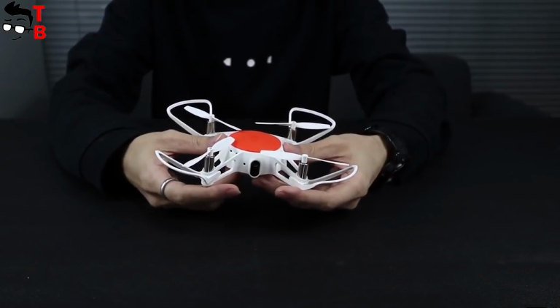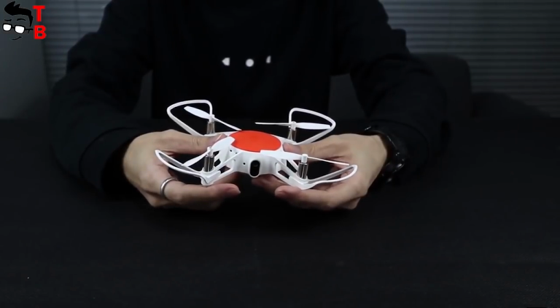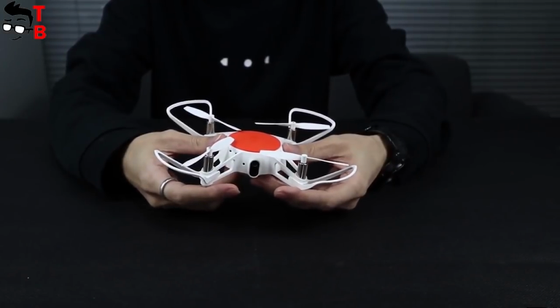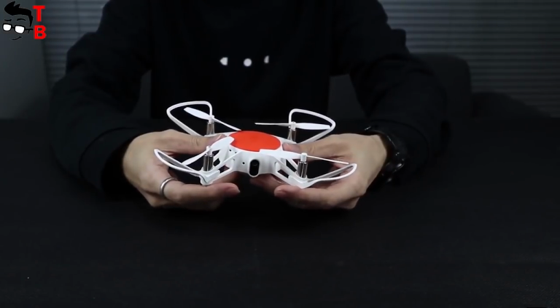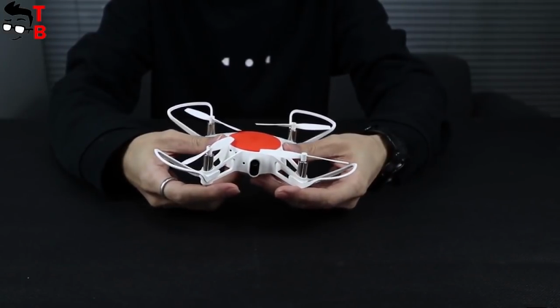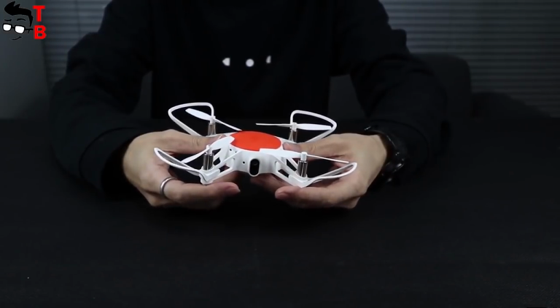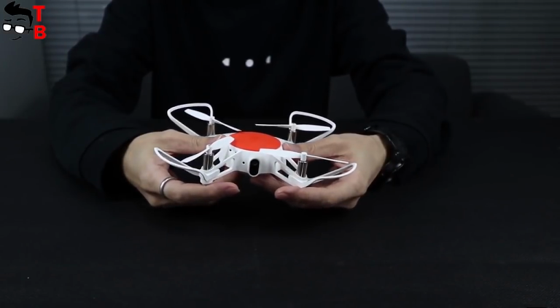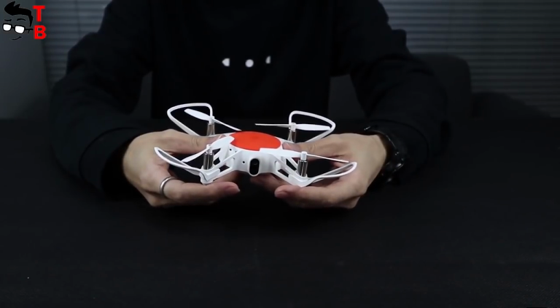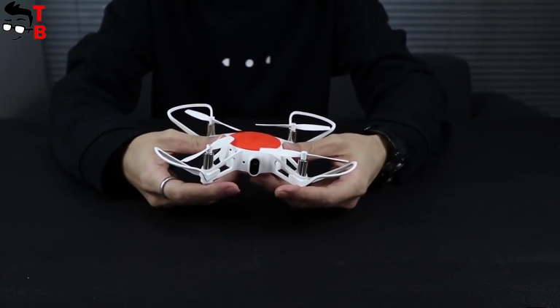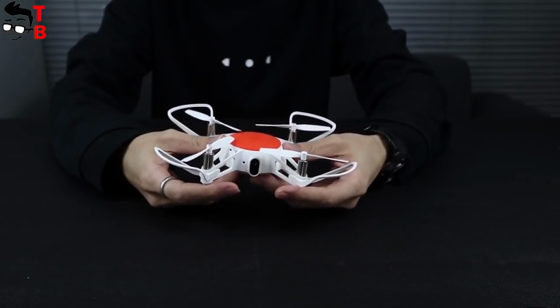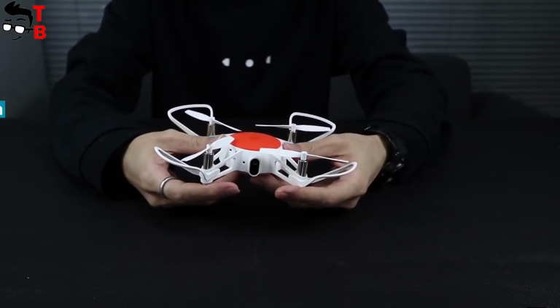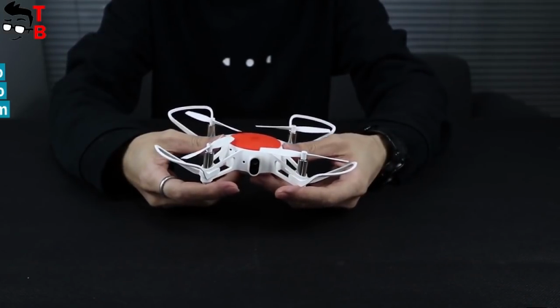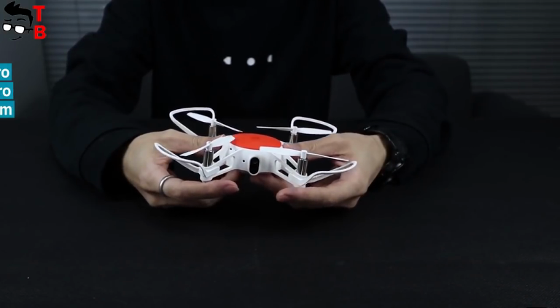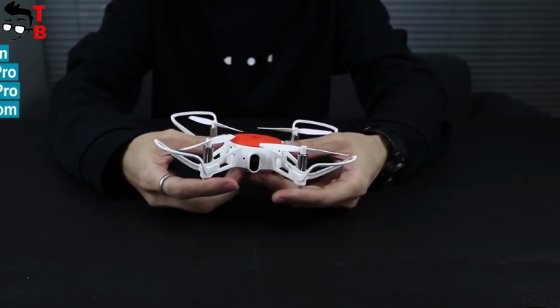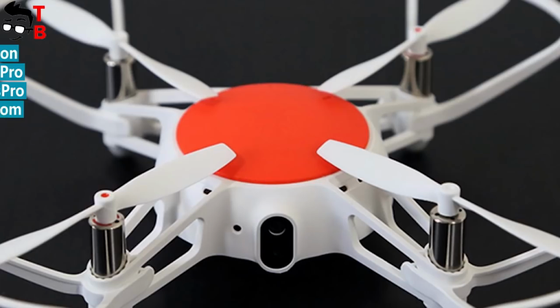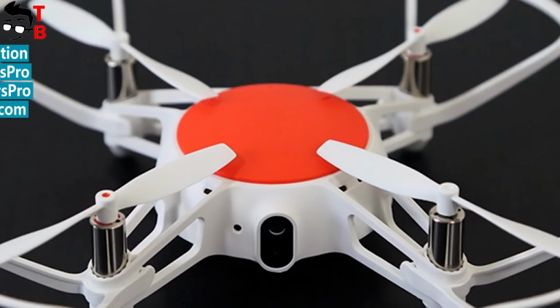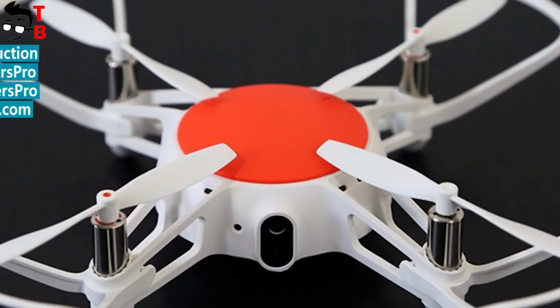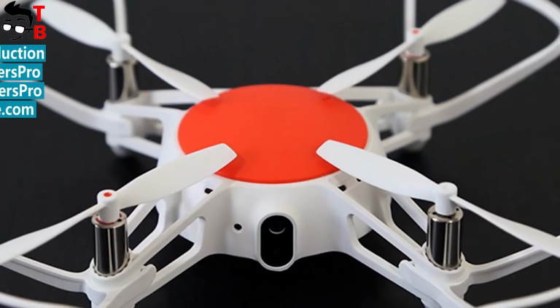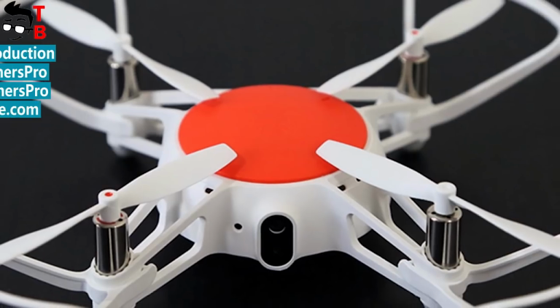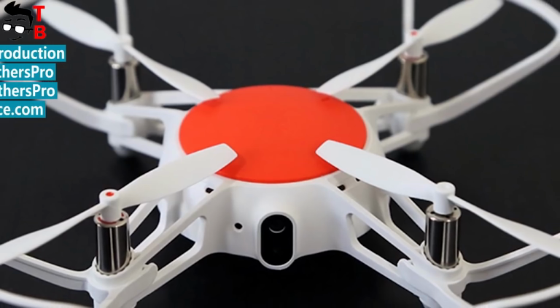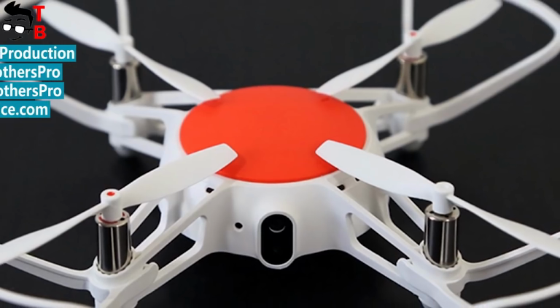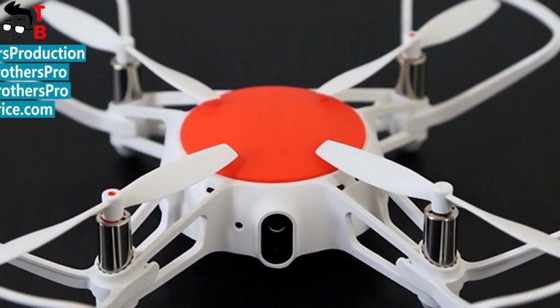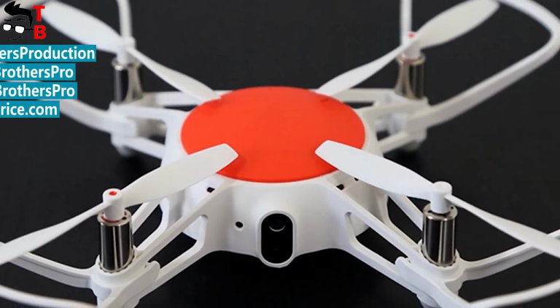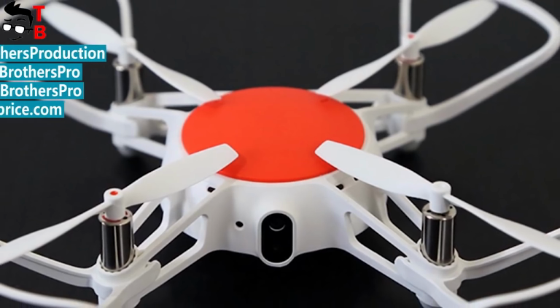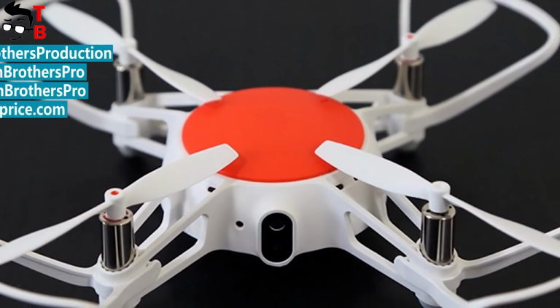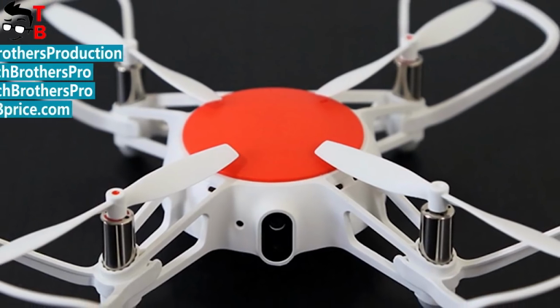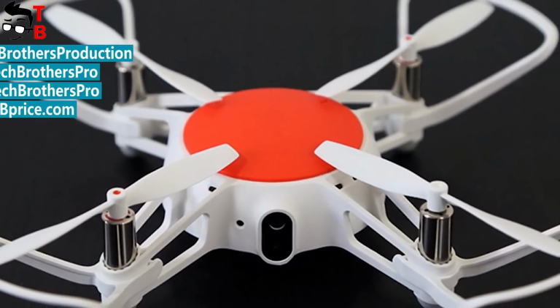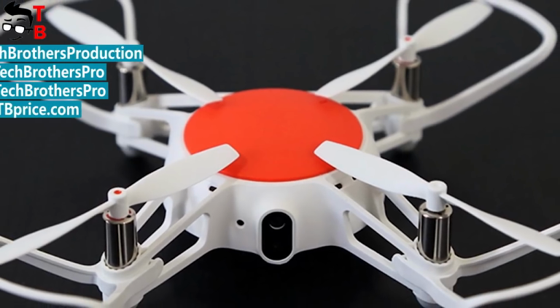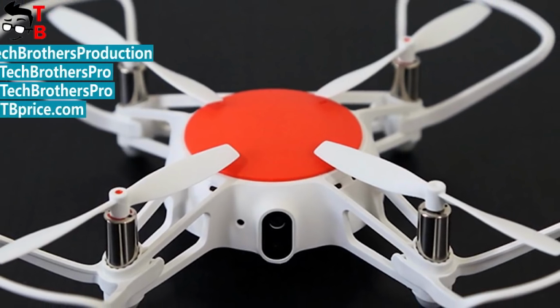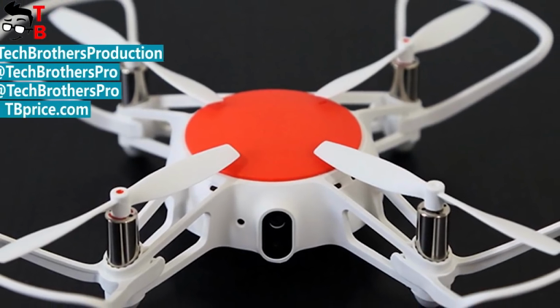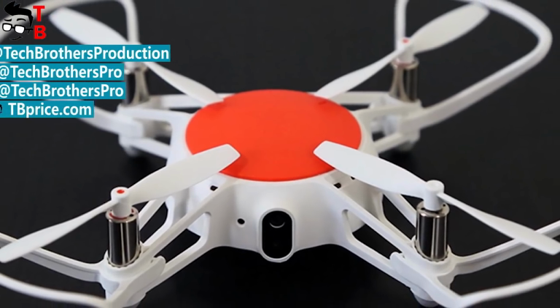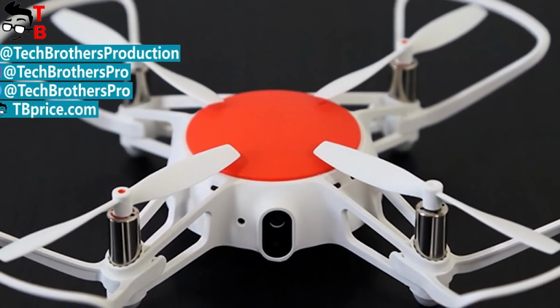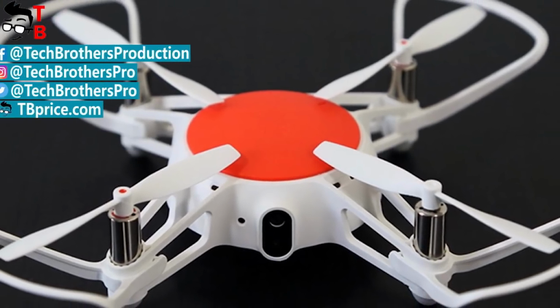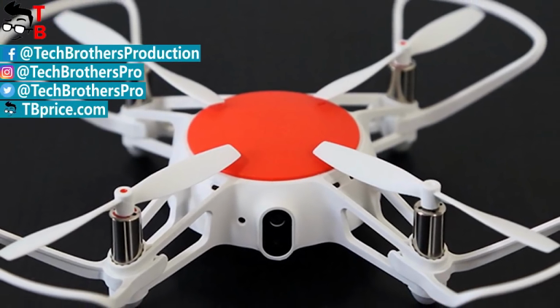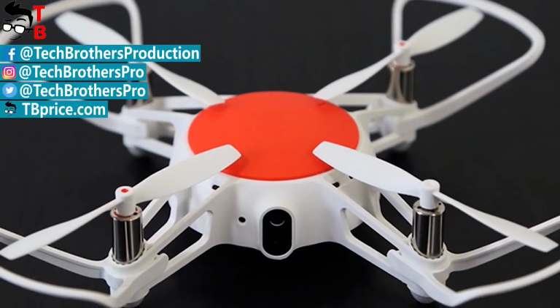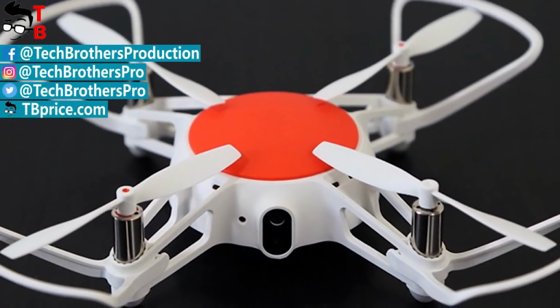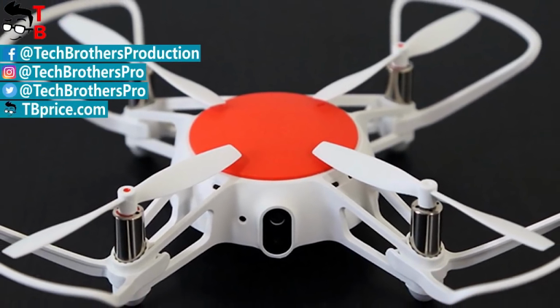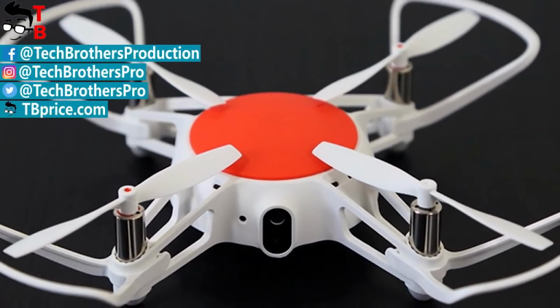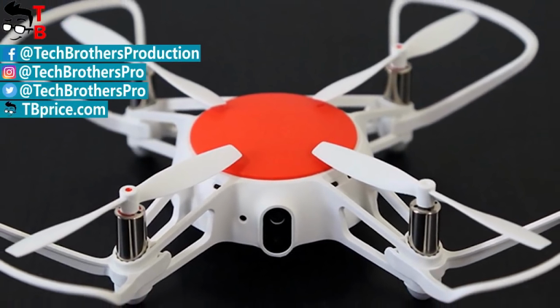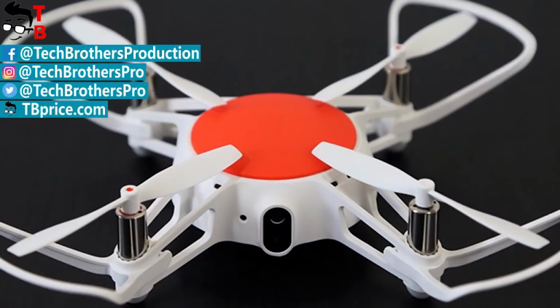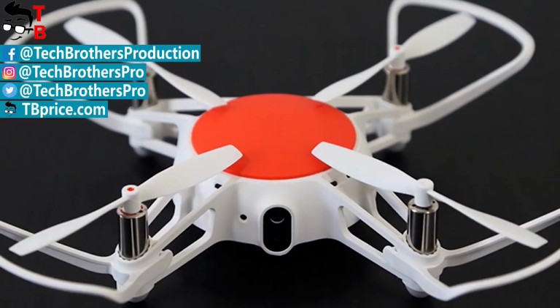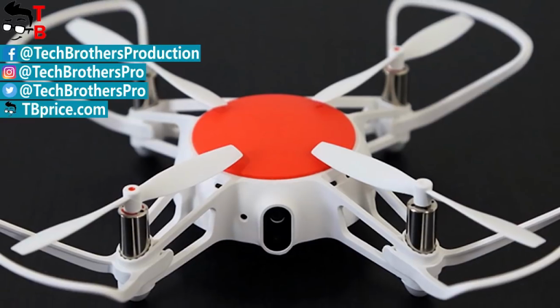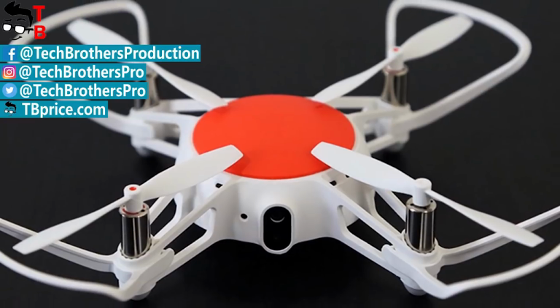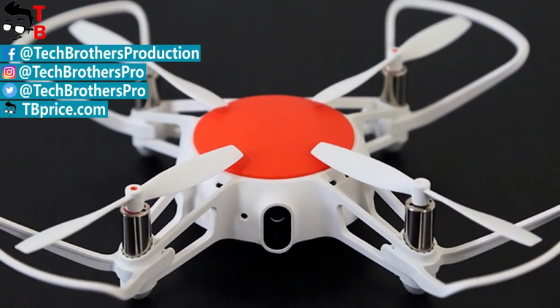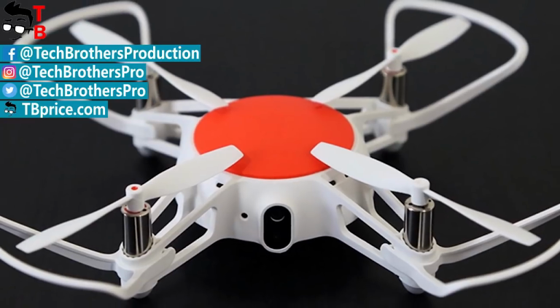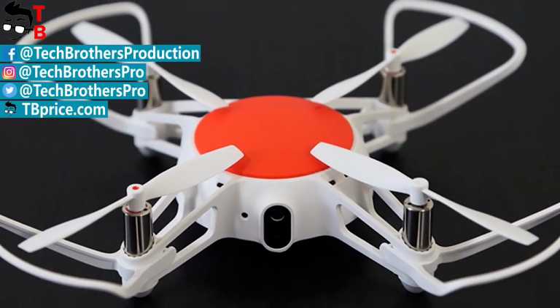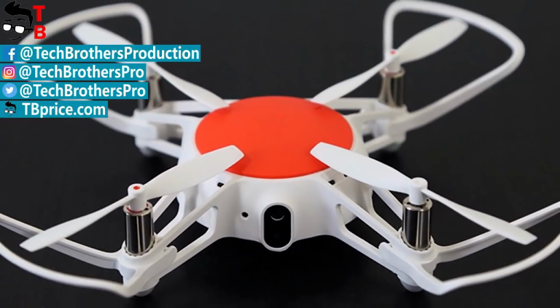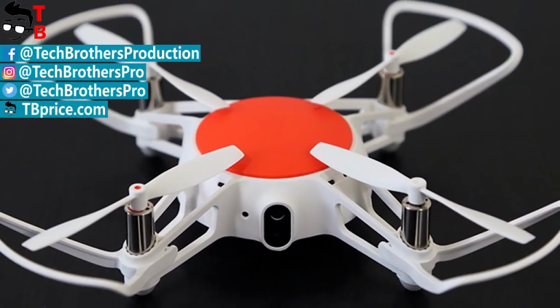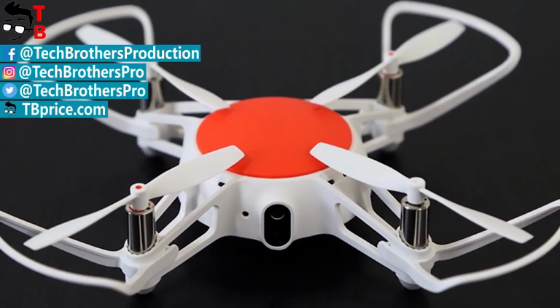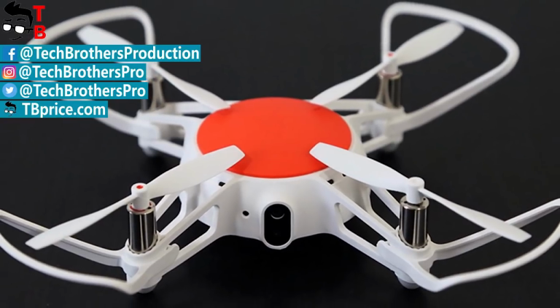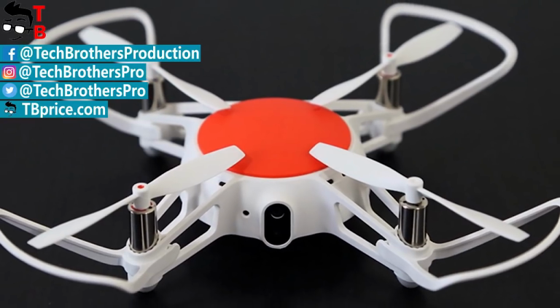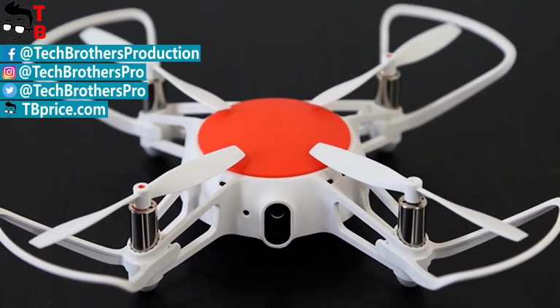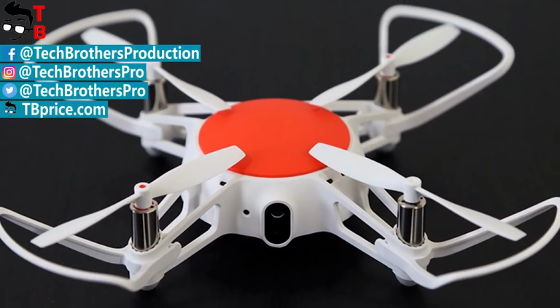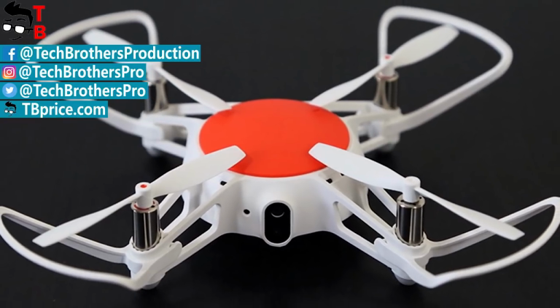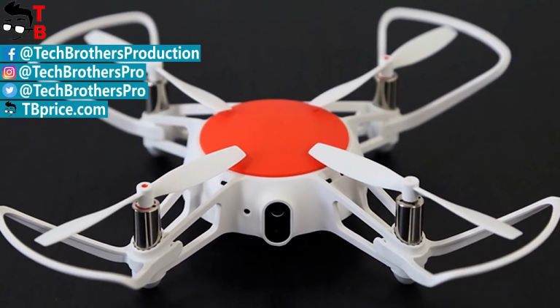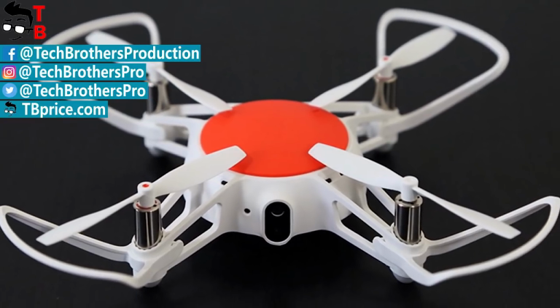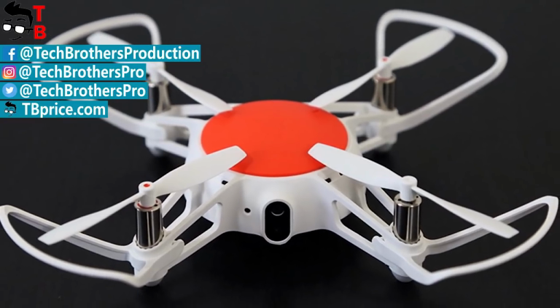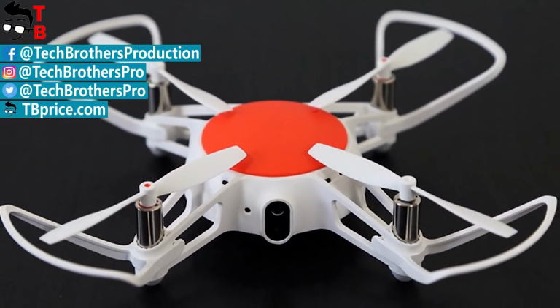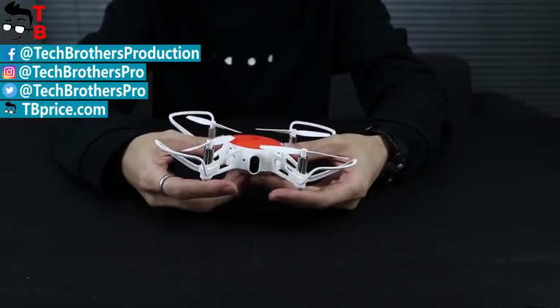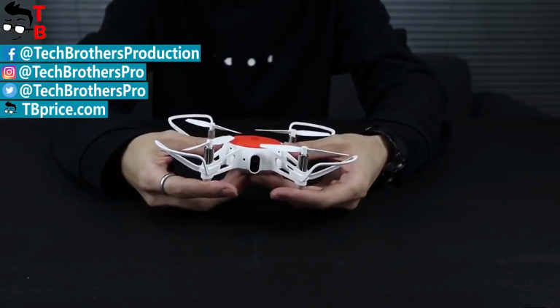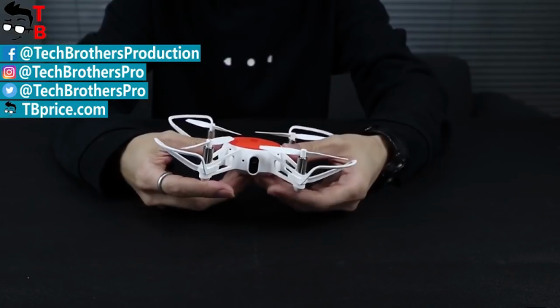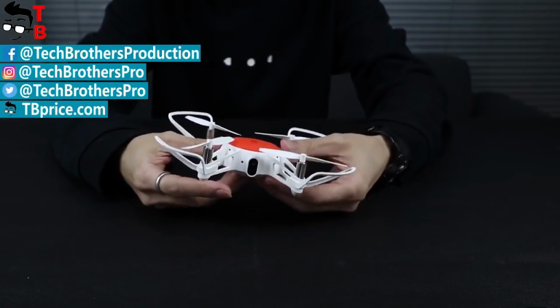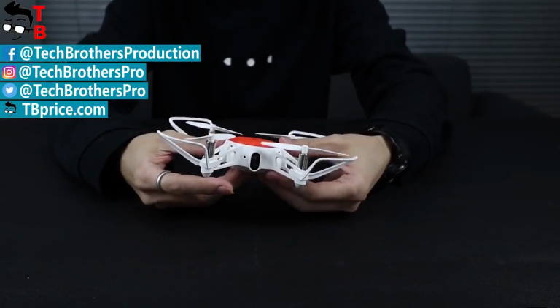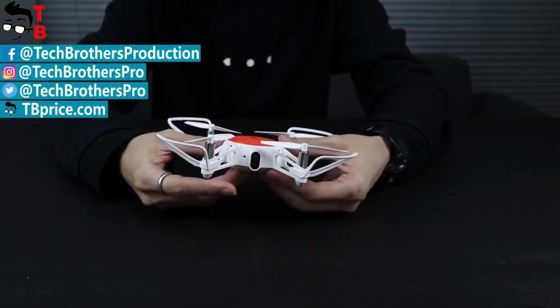Thanks for watching! In the description I will leave links where to buy the Xiaomi Mi2 drone cheaper. Subscribe to our channel – Tech Brothers!